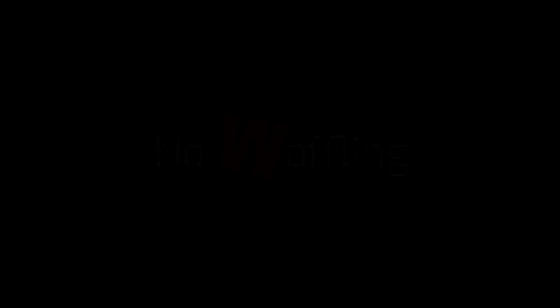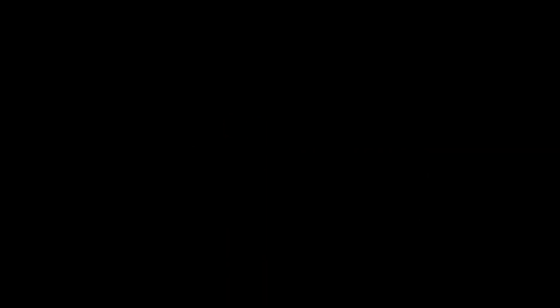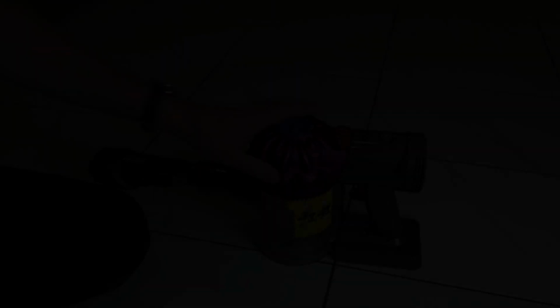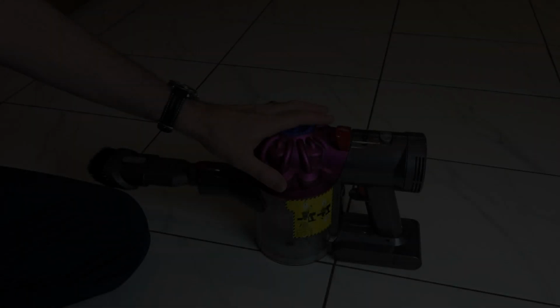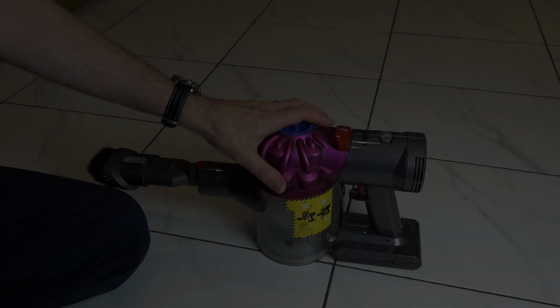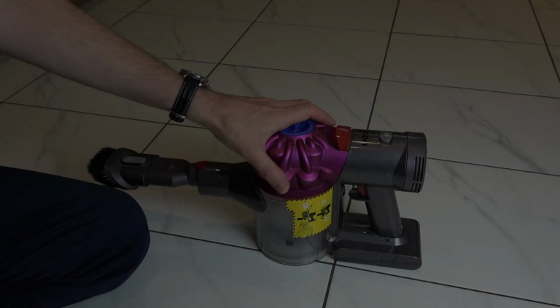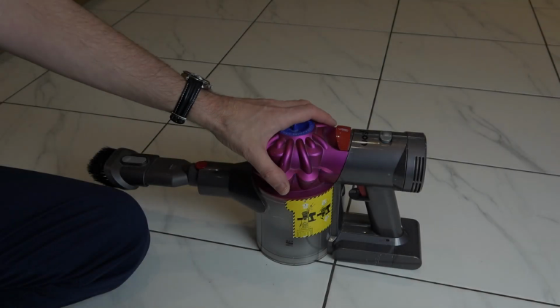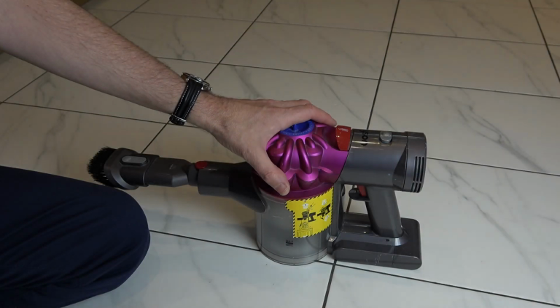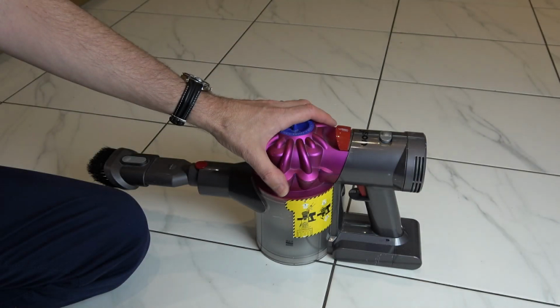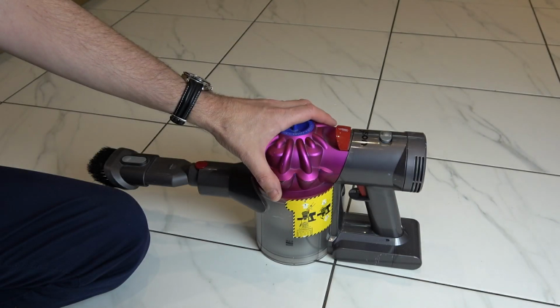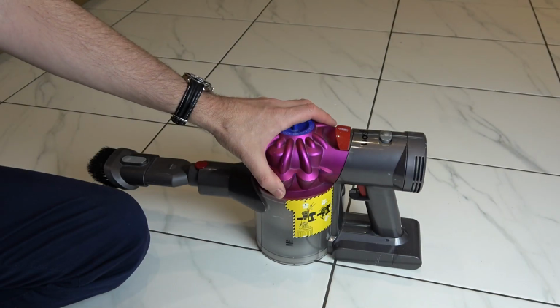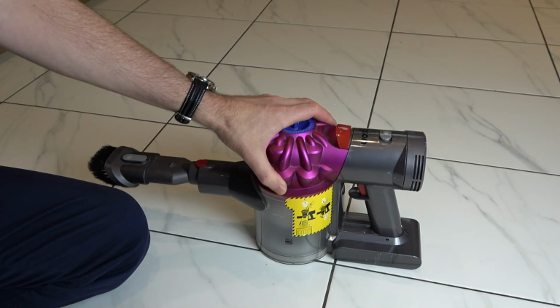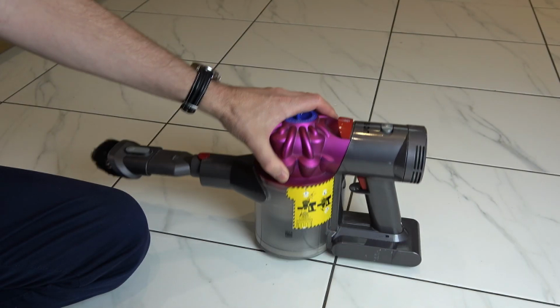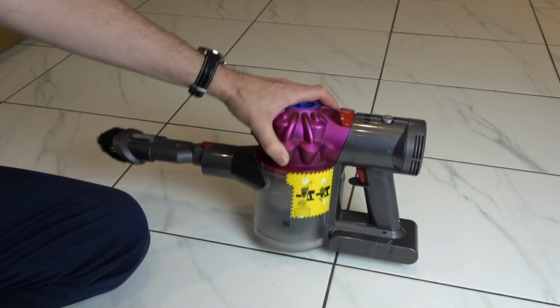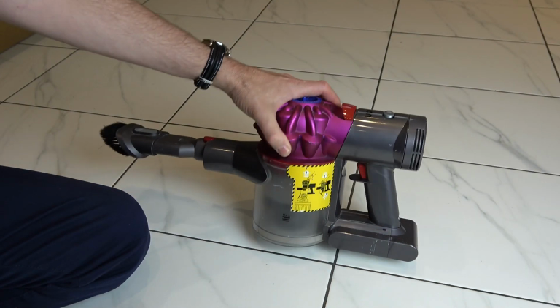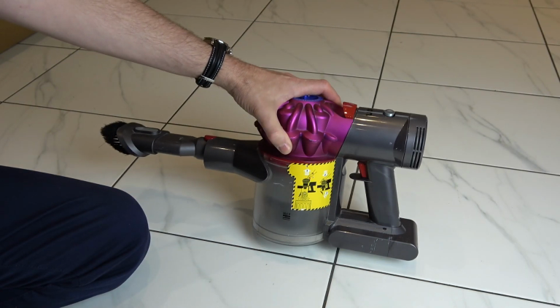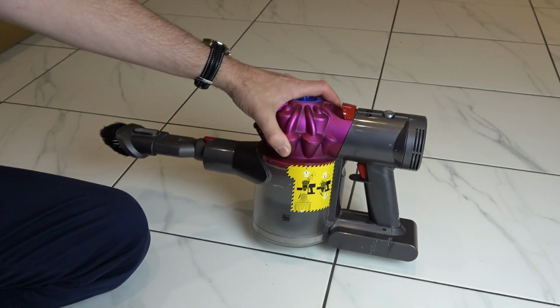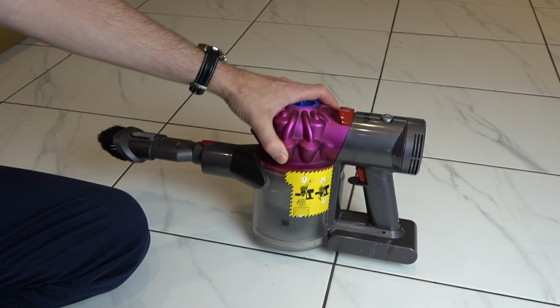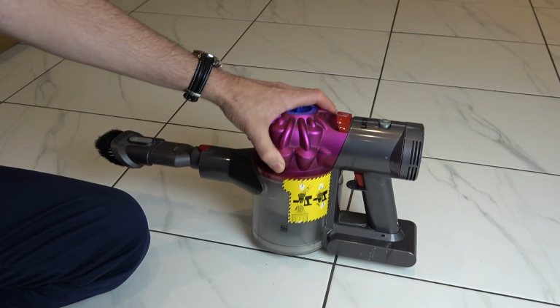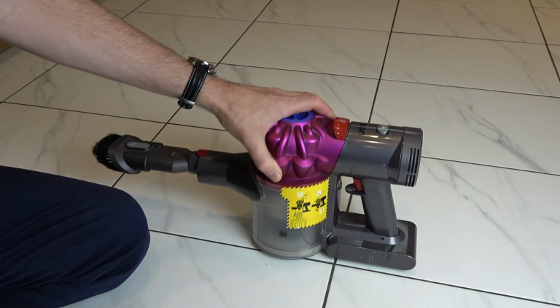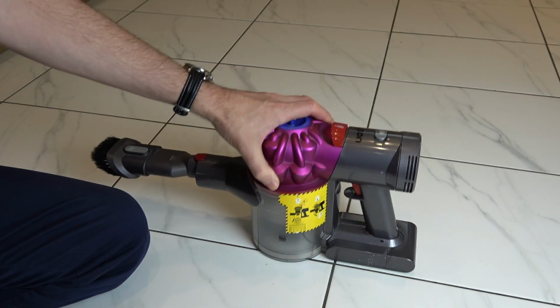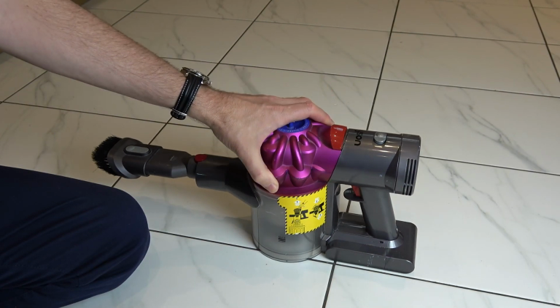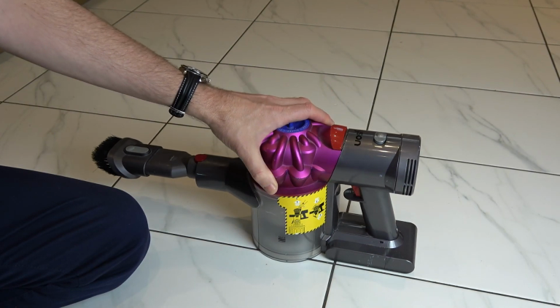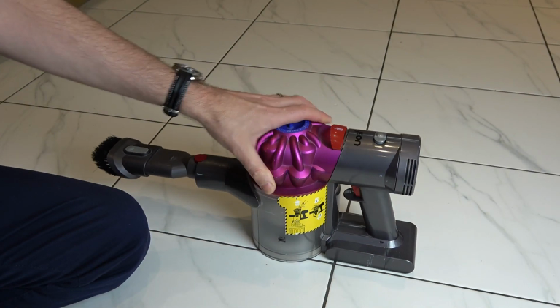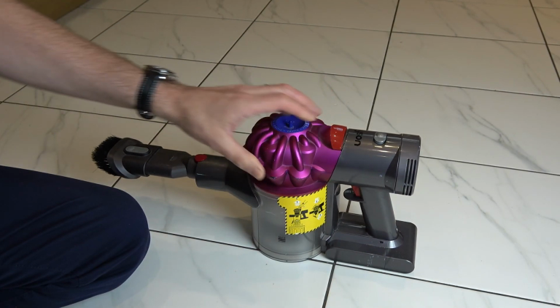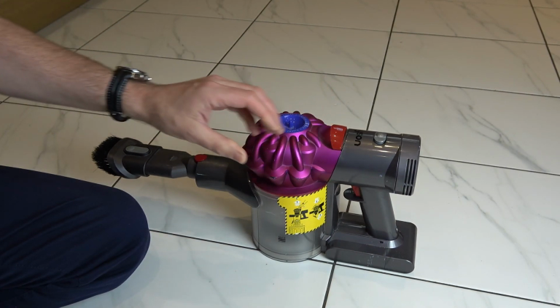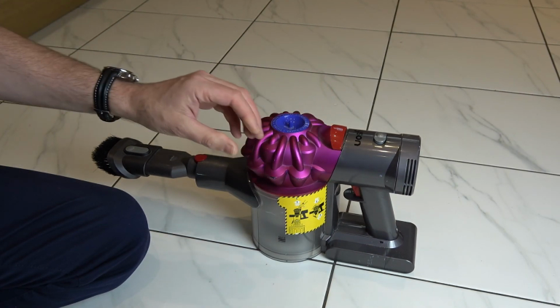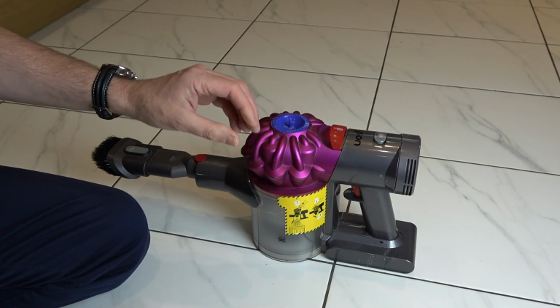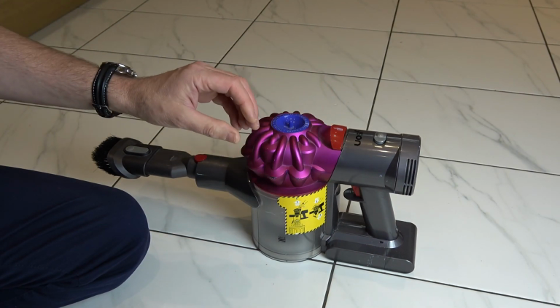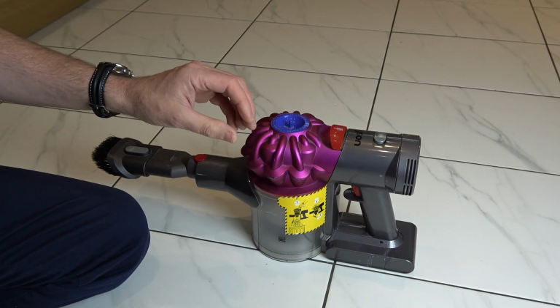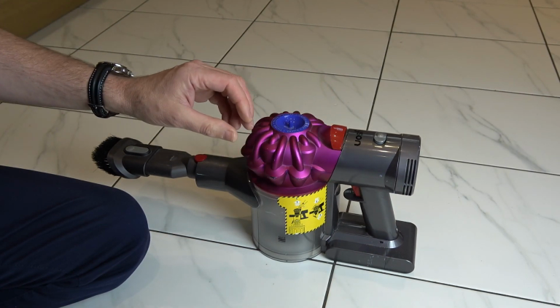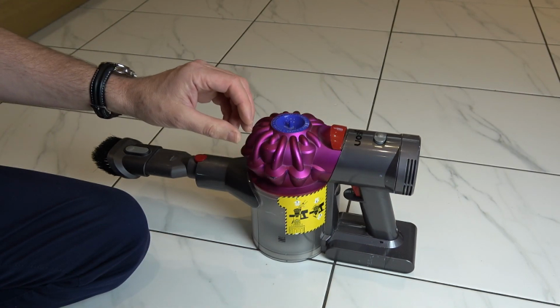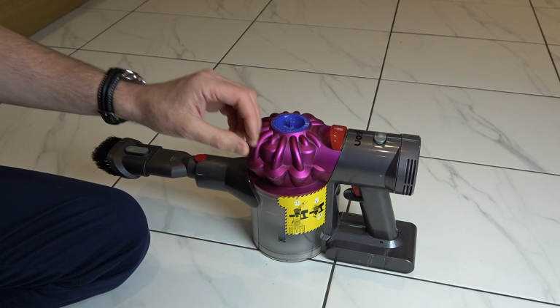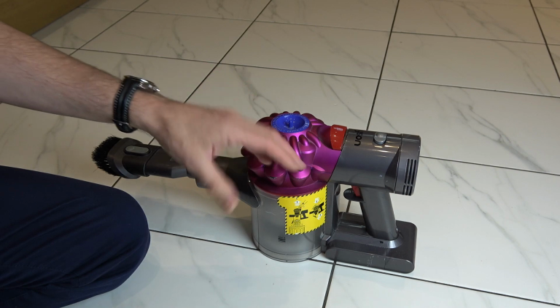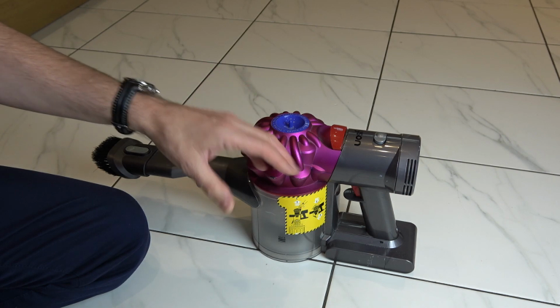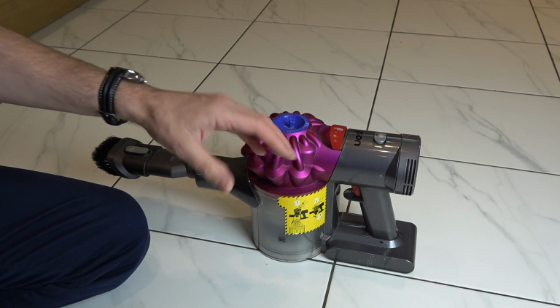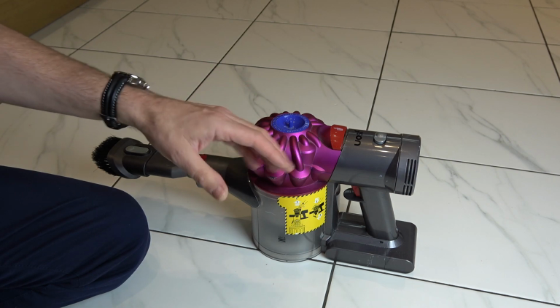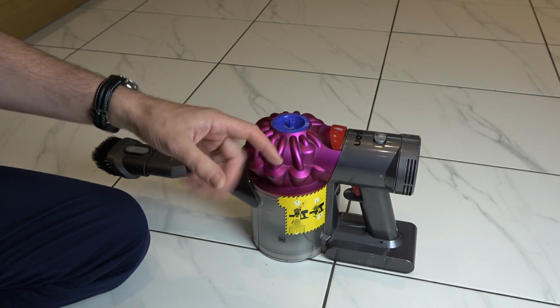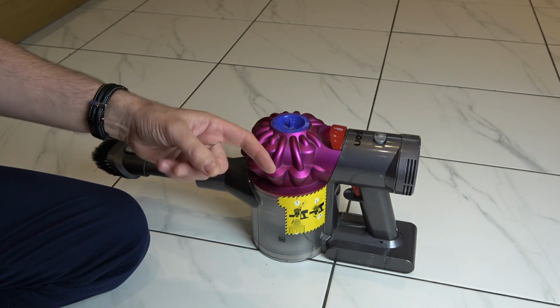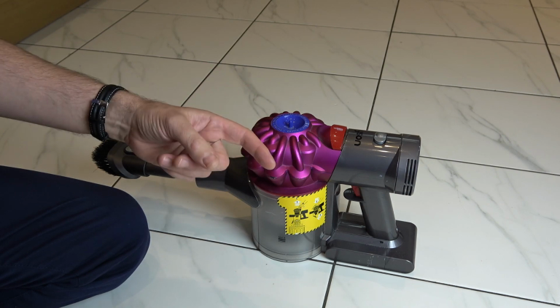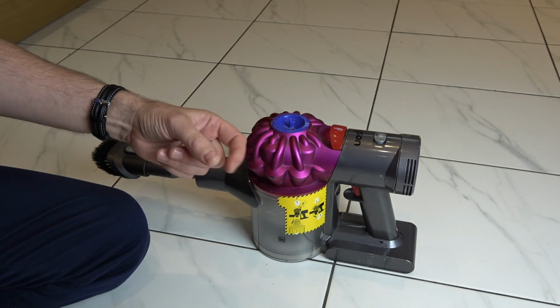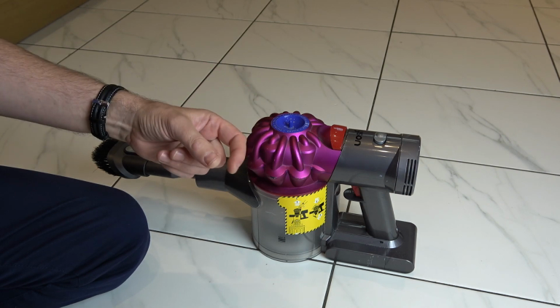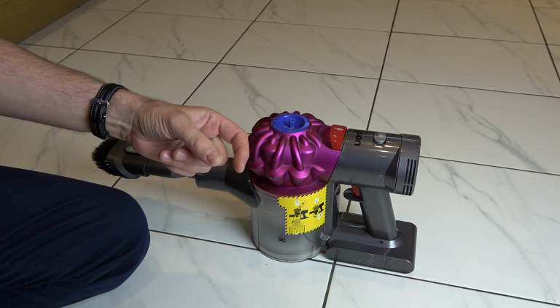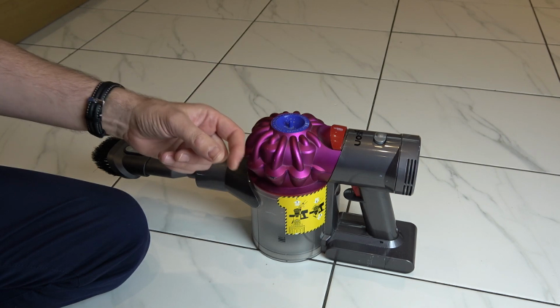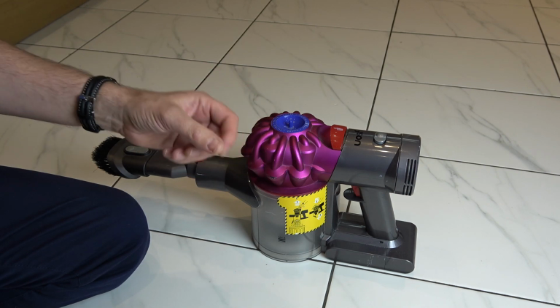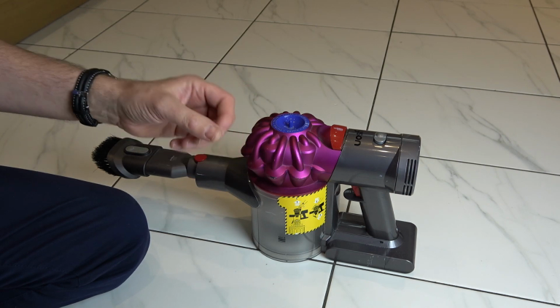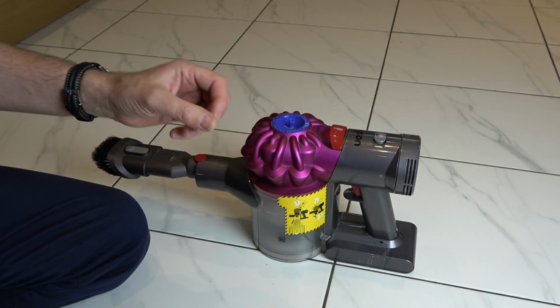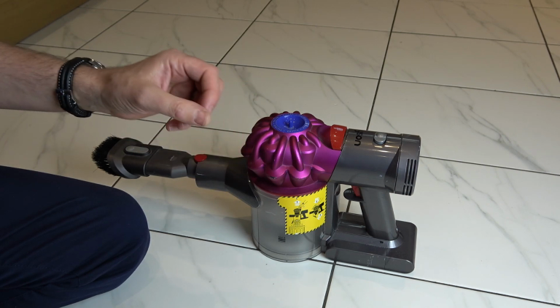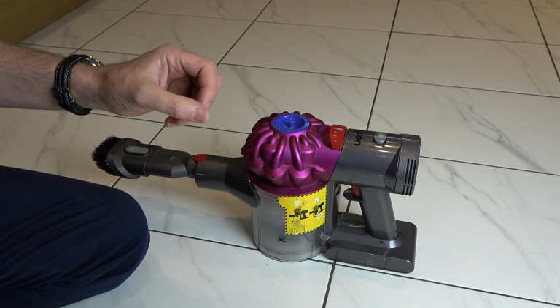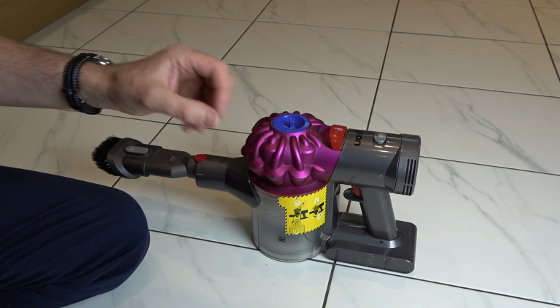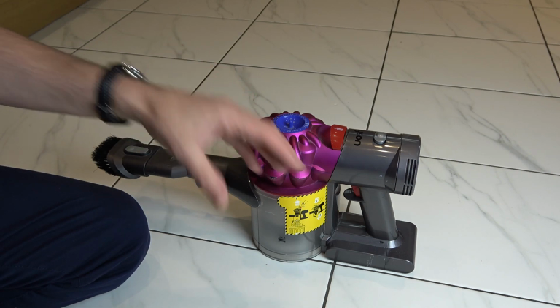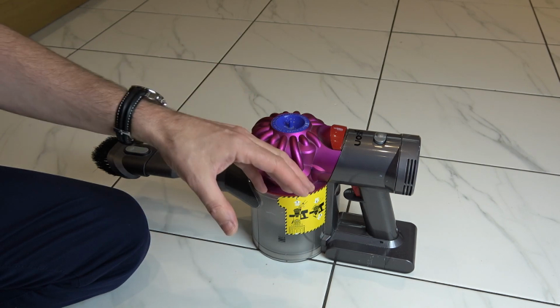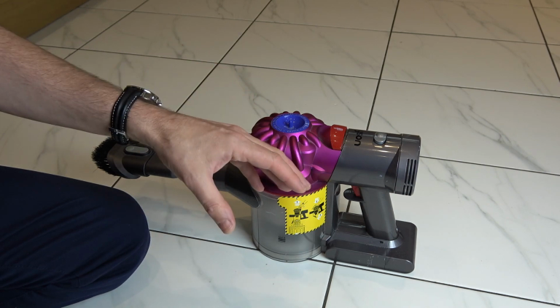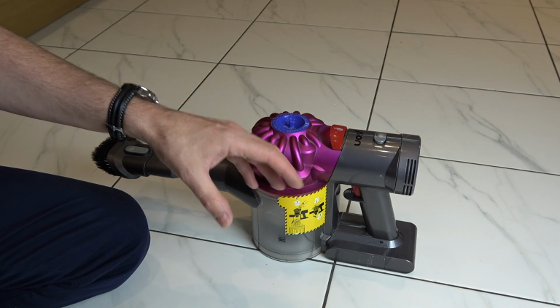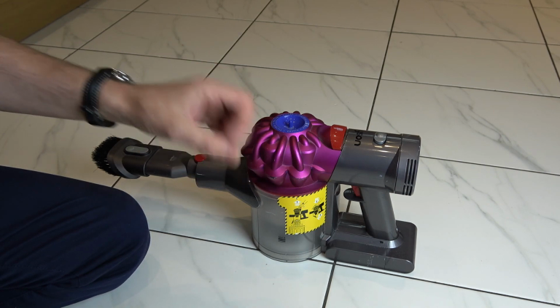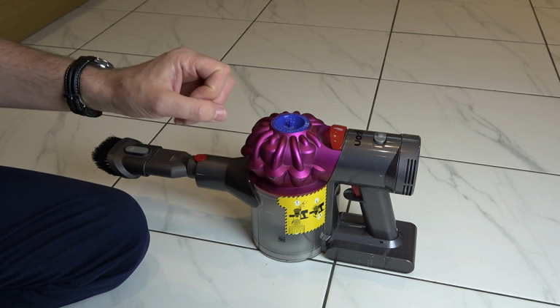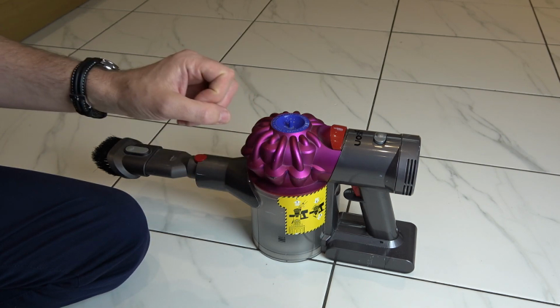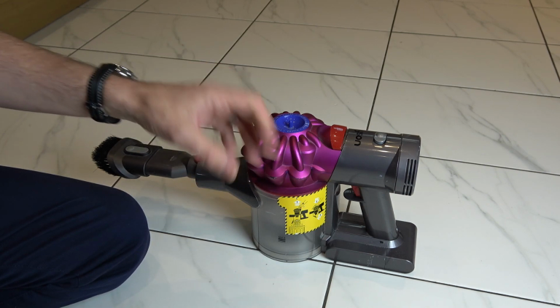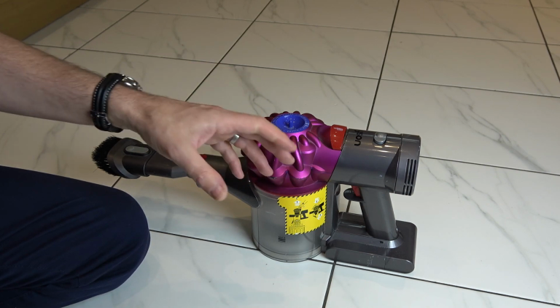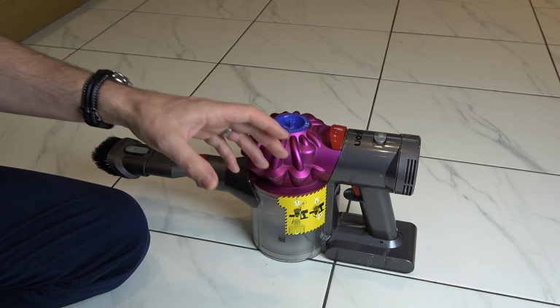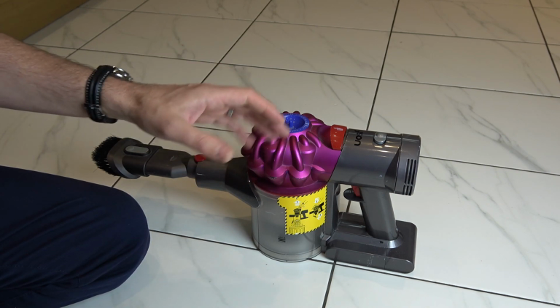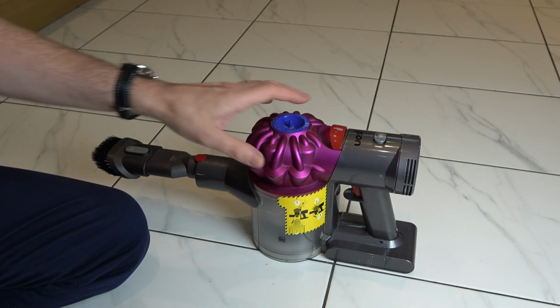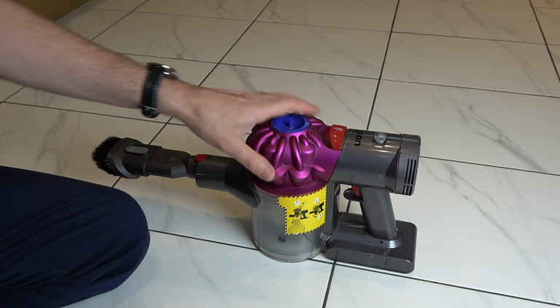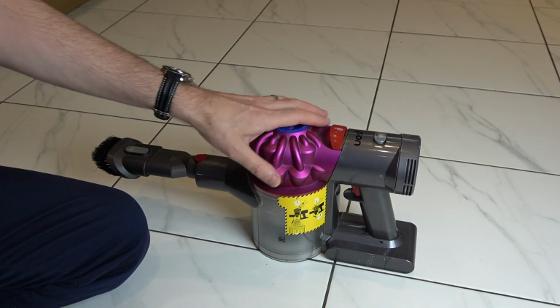If you're having problems with your Dyson V7 vacuum cleaner where it seems to be pulsing — you press the button and it stops, starts, stops, starts —